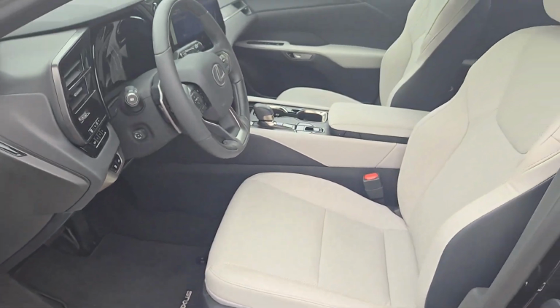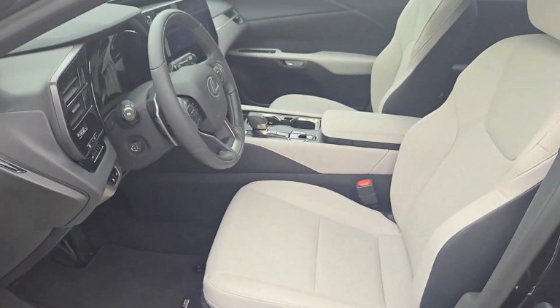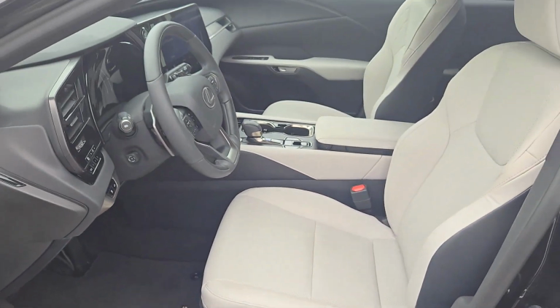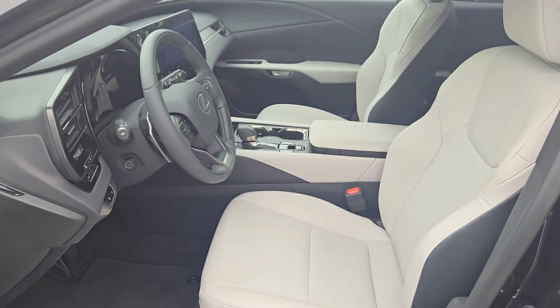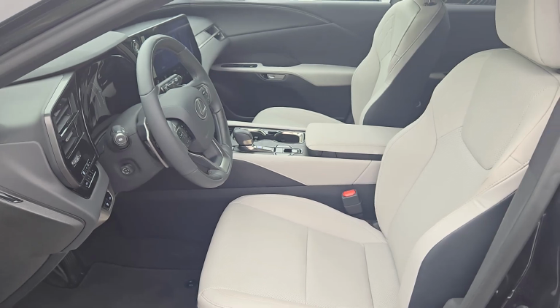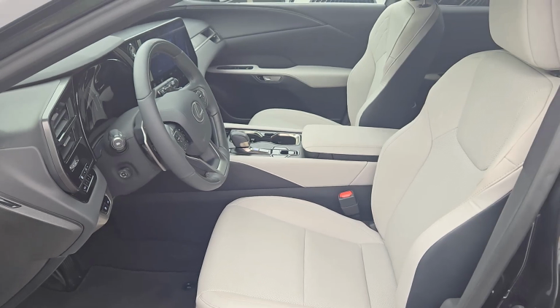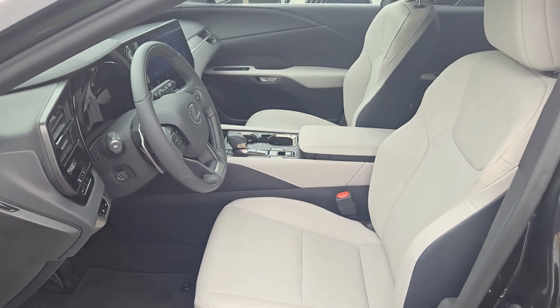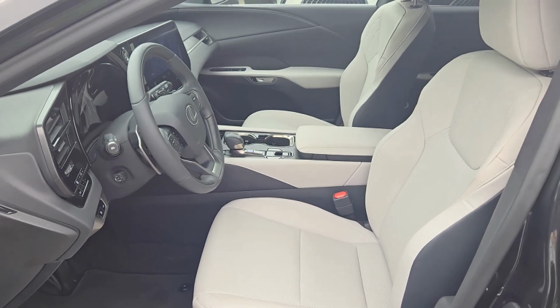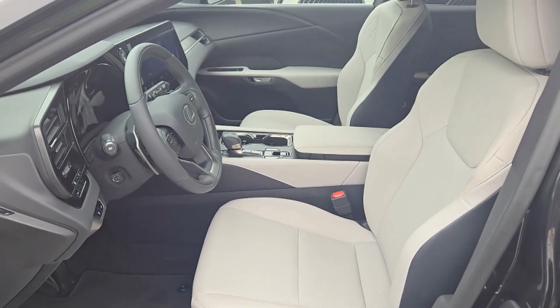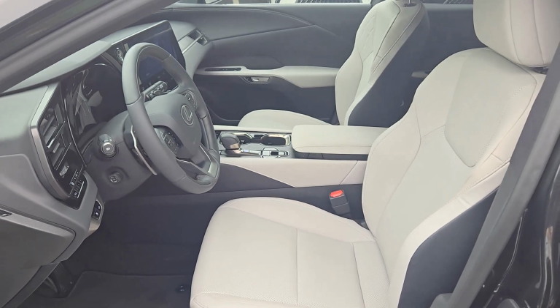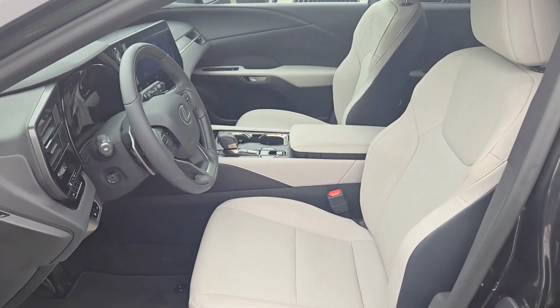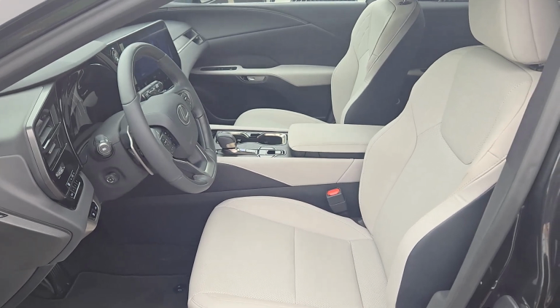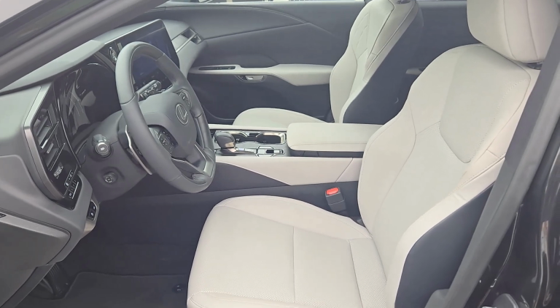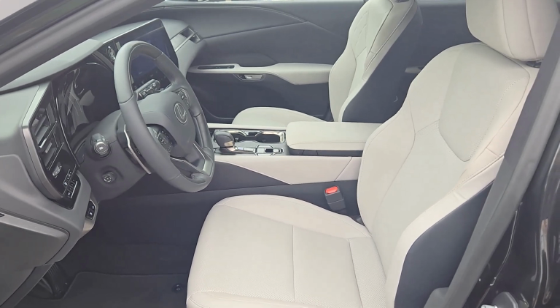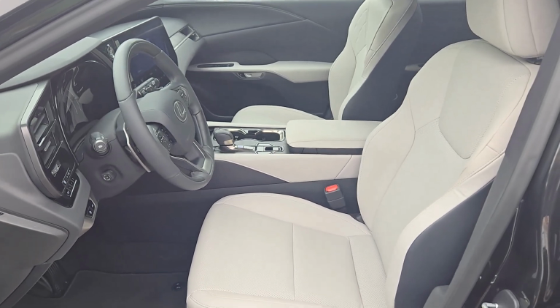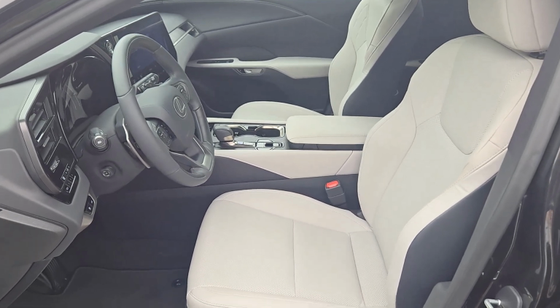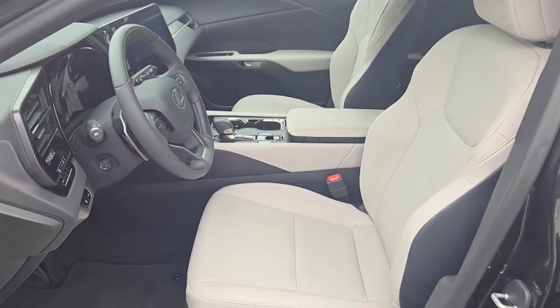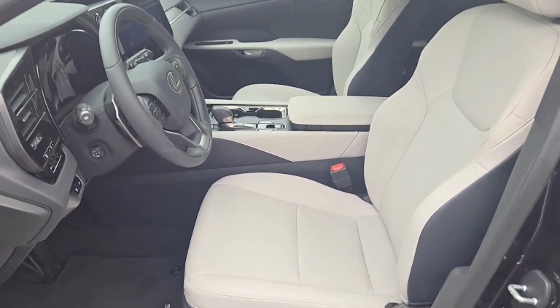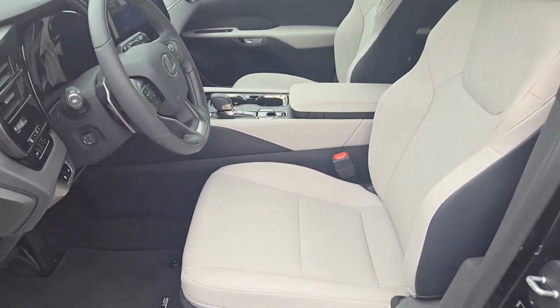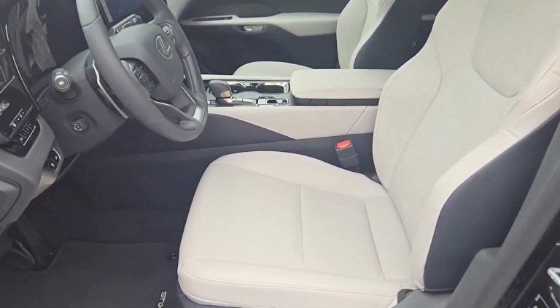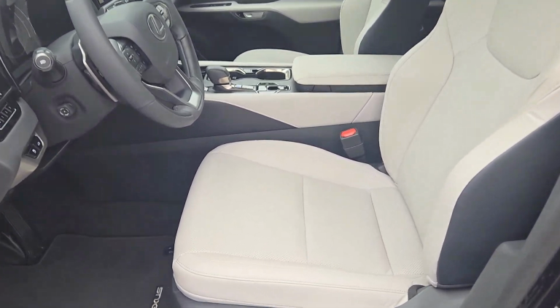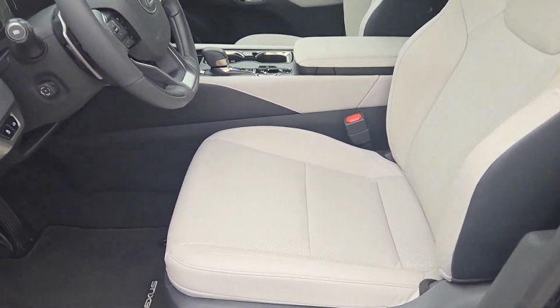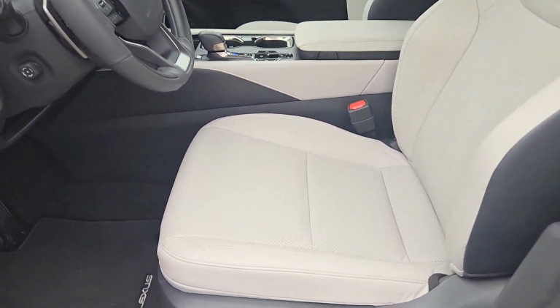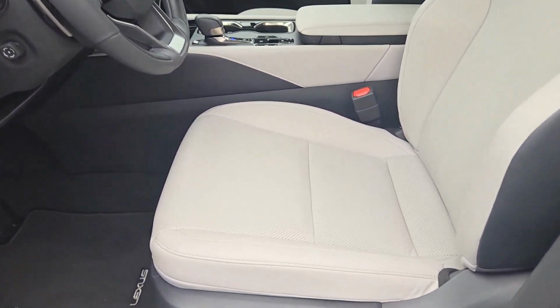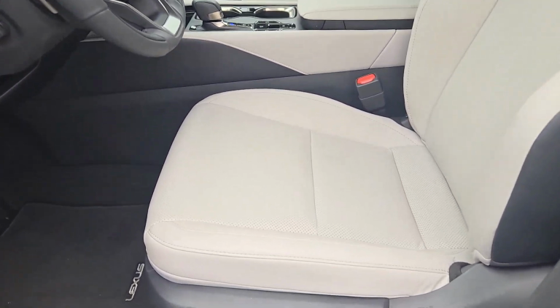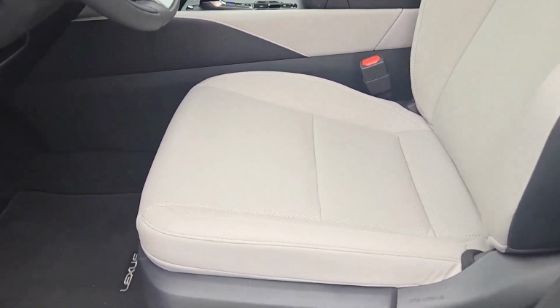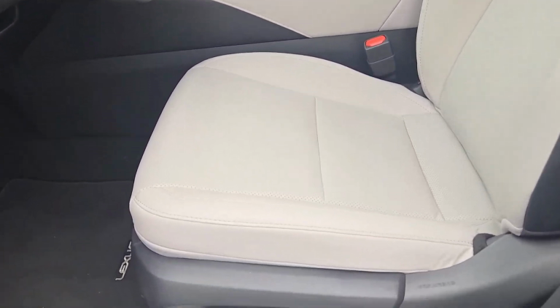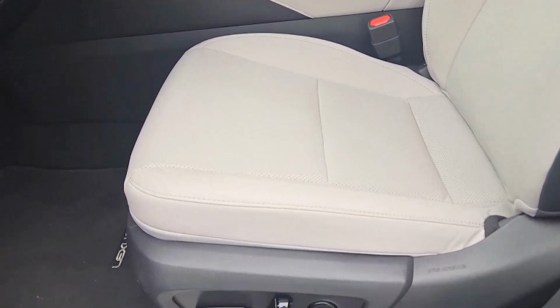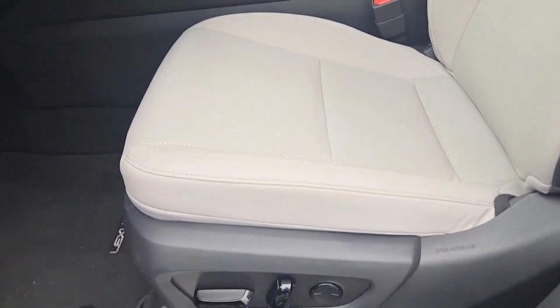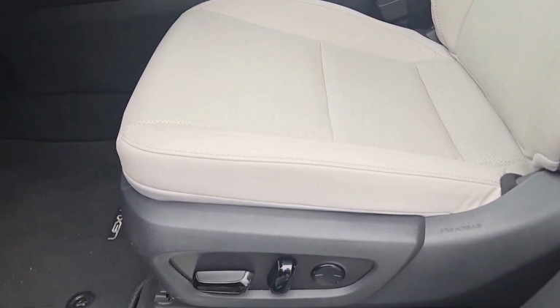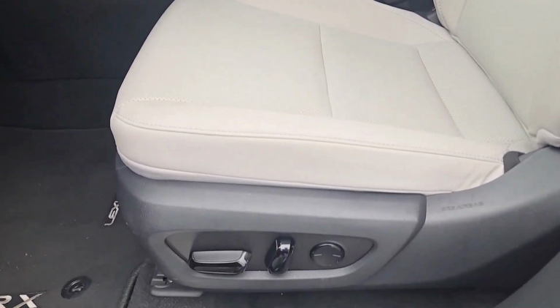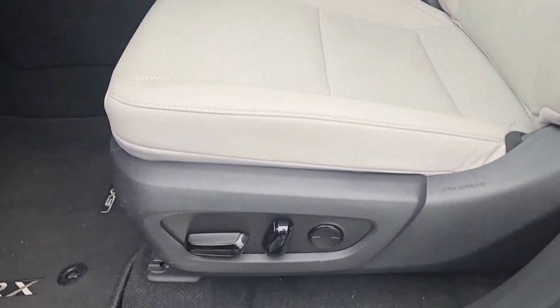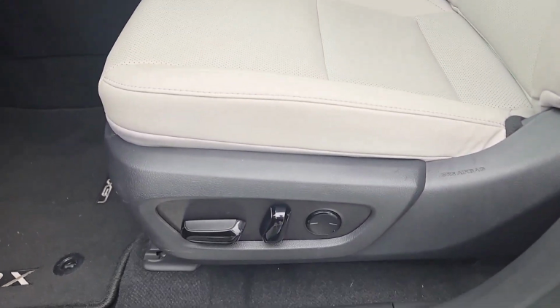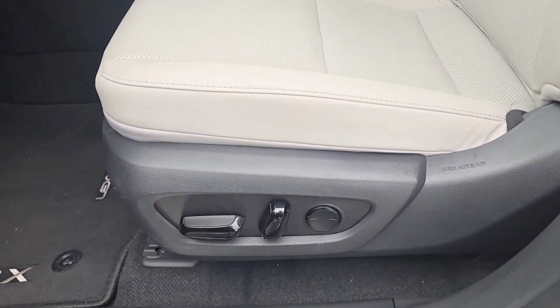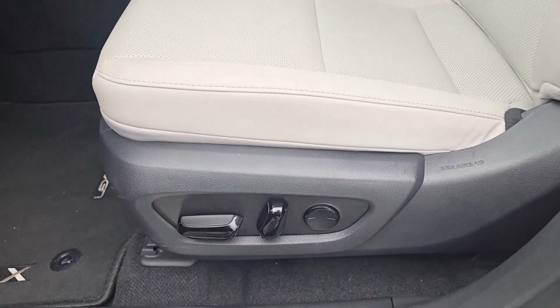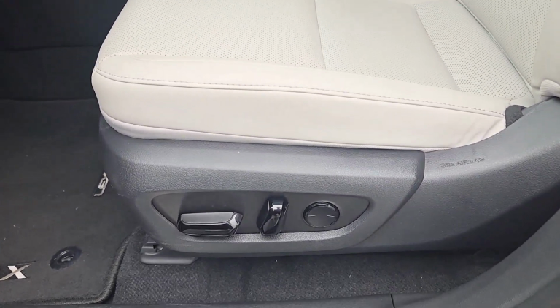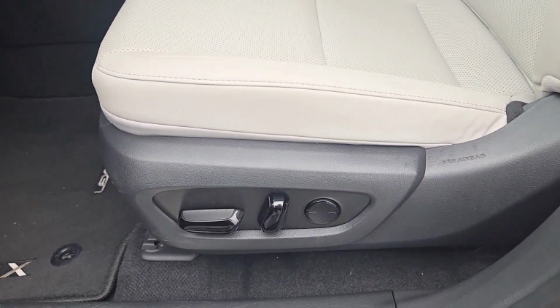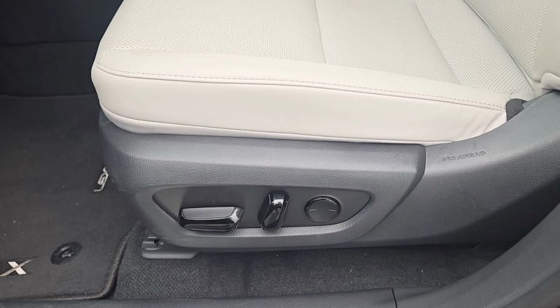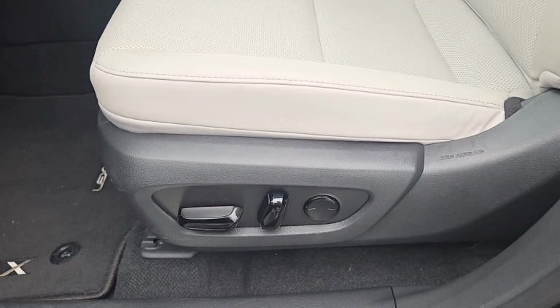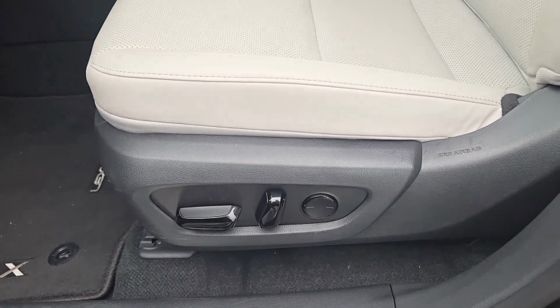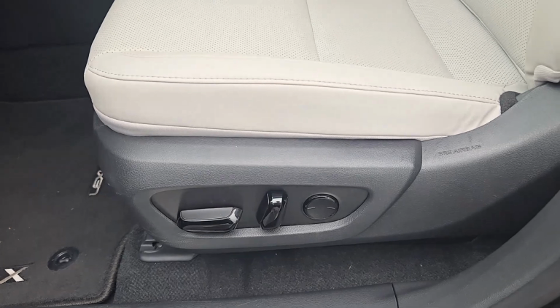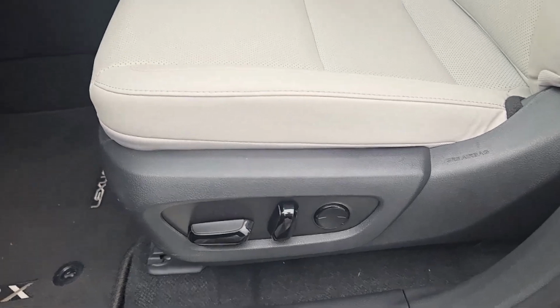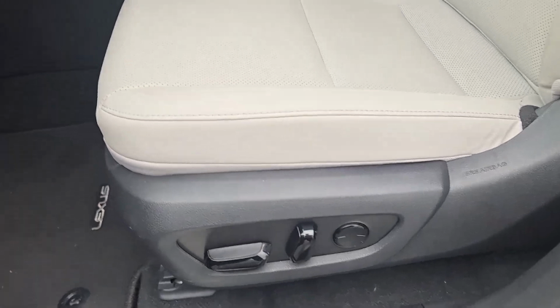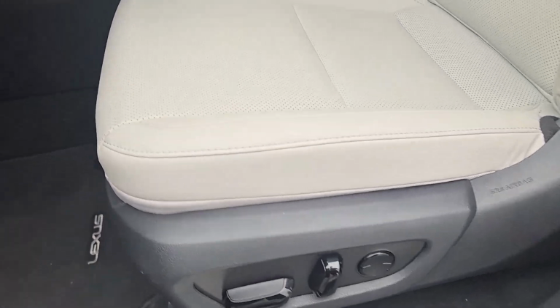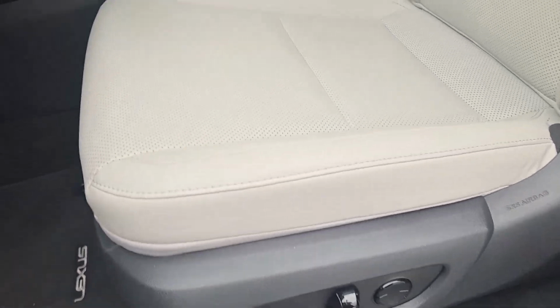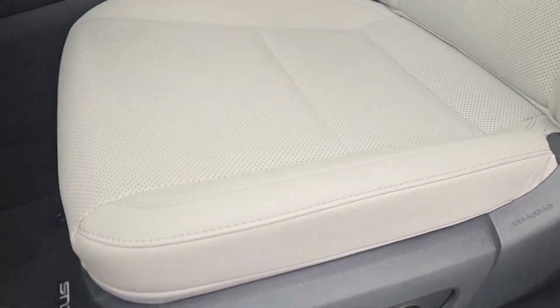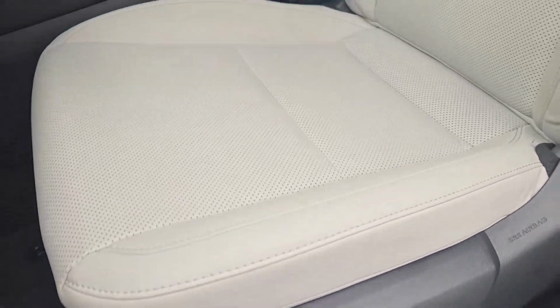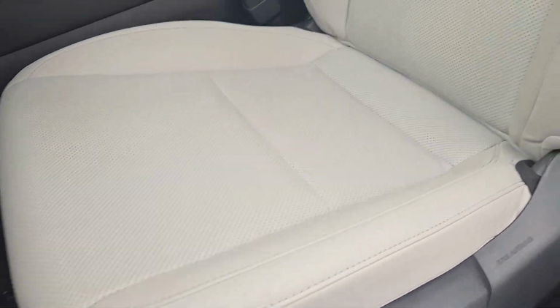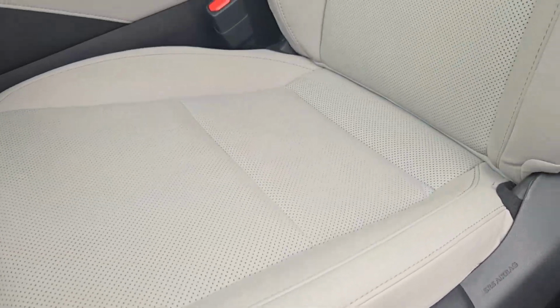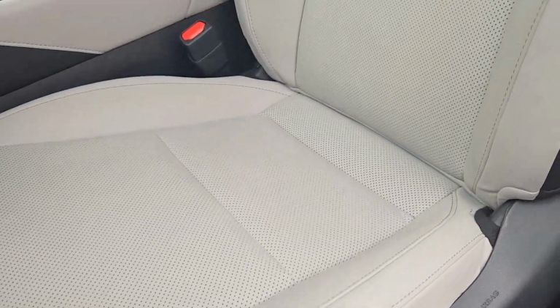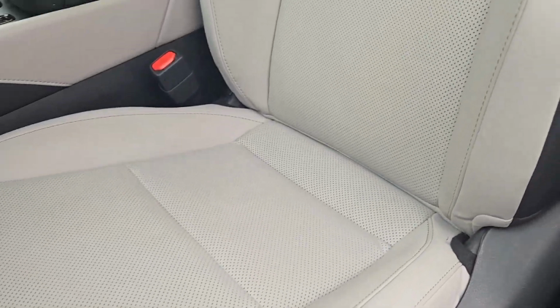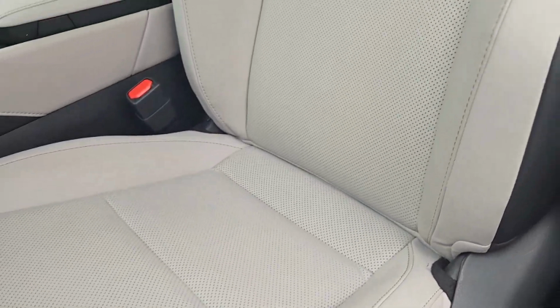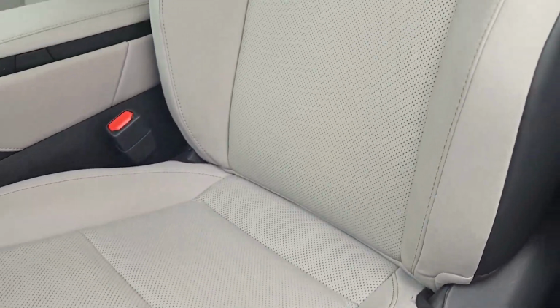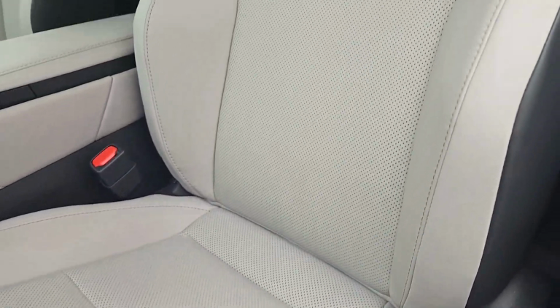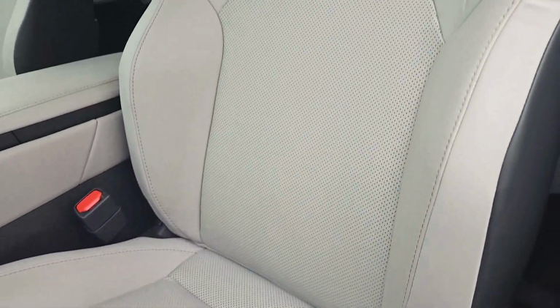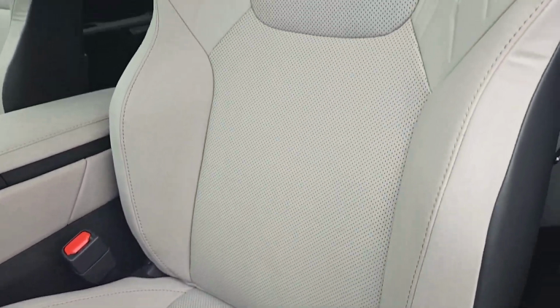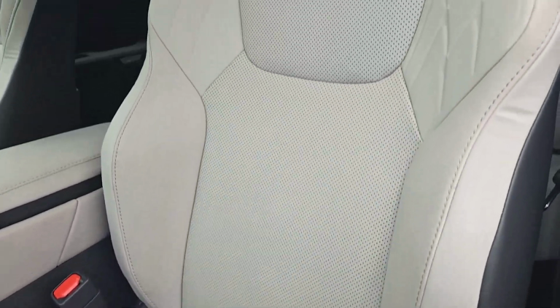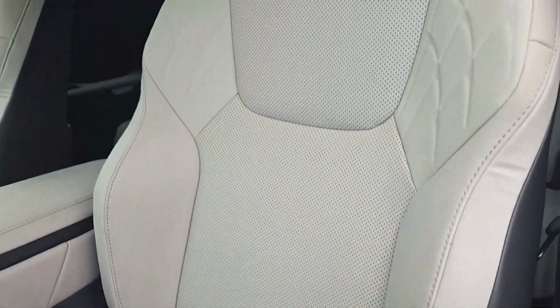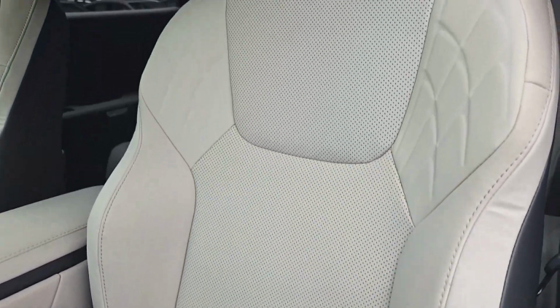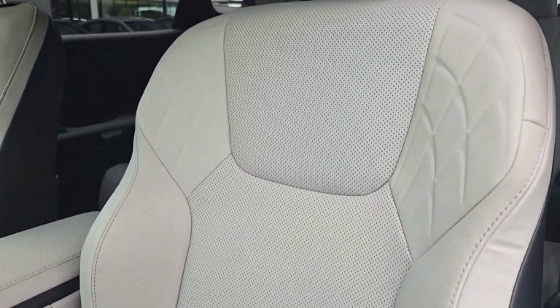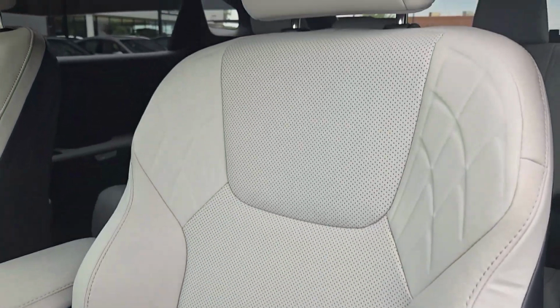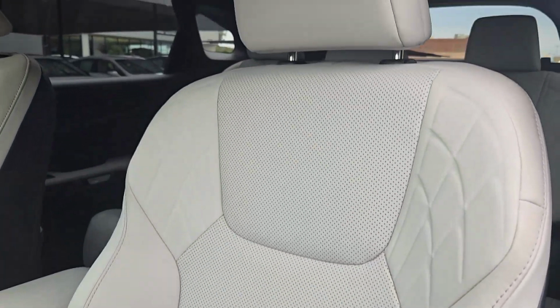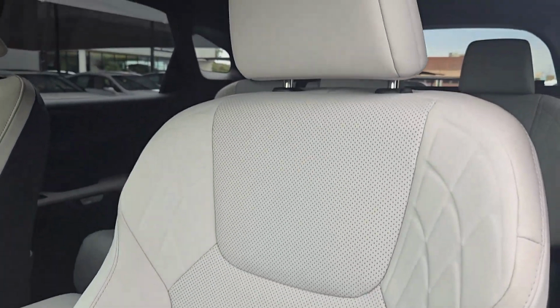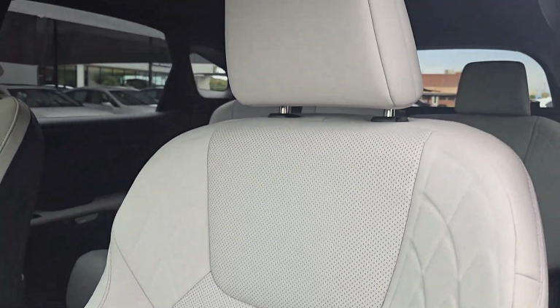Moonroof, keyless entry, sun/moonroof, cooled front seats, power passenger seat, and woodgrain interior trim.